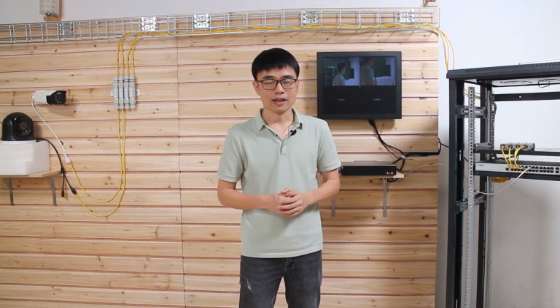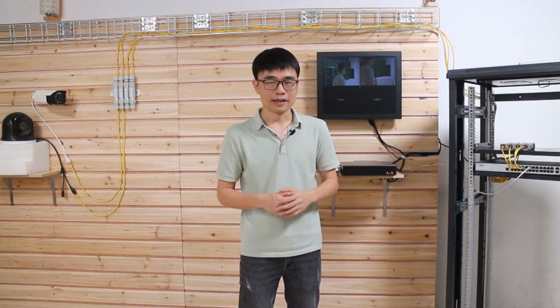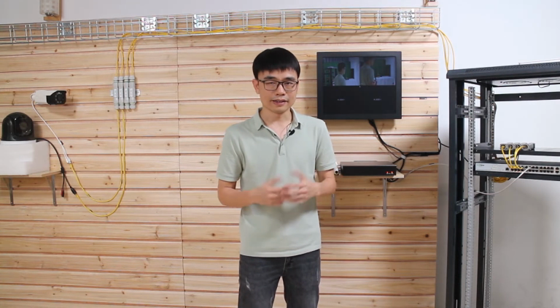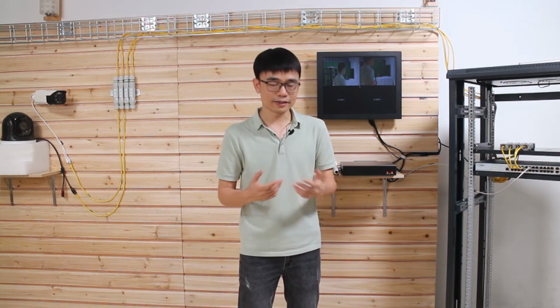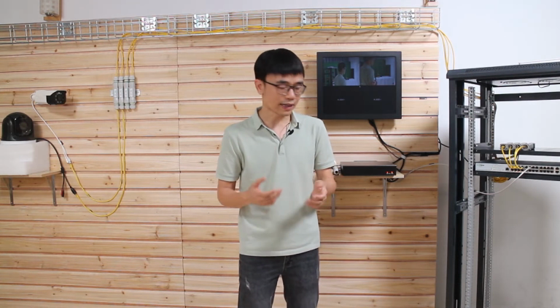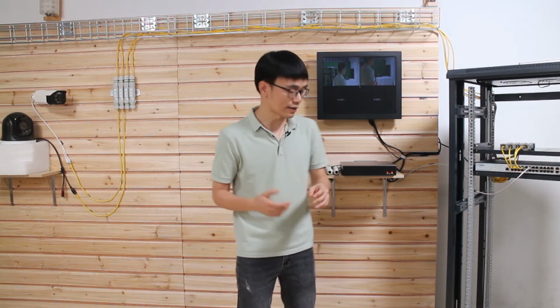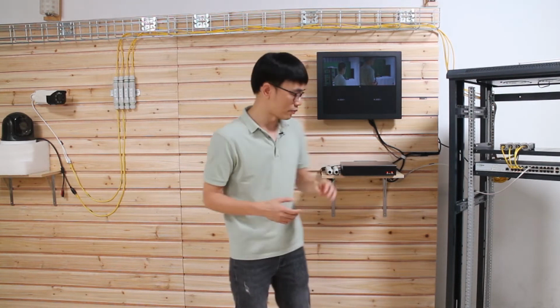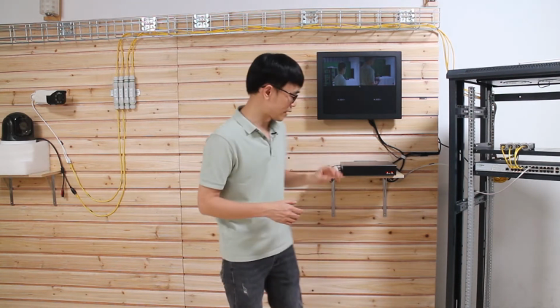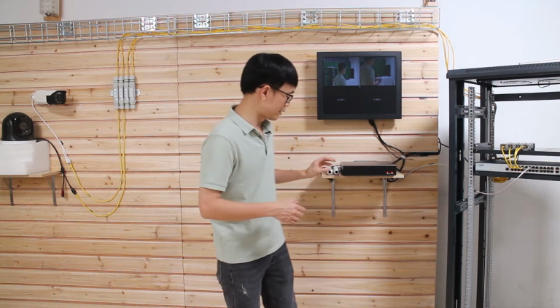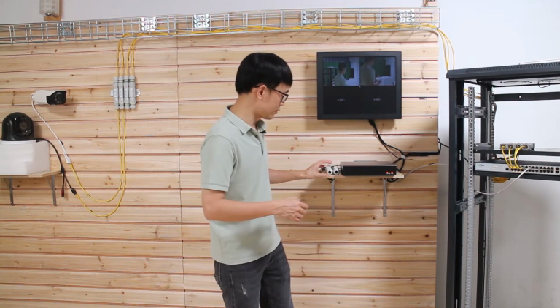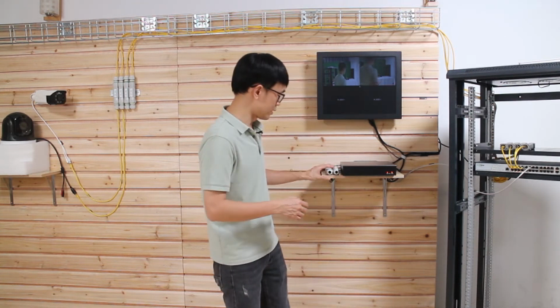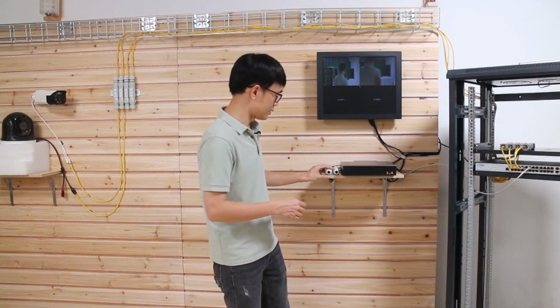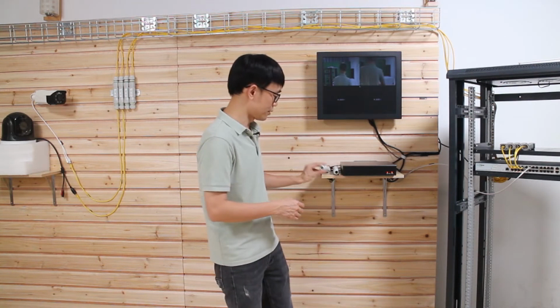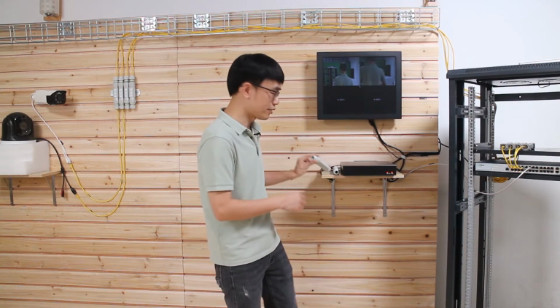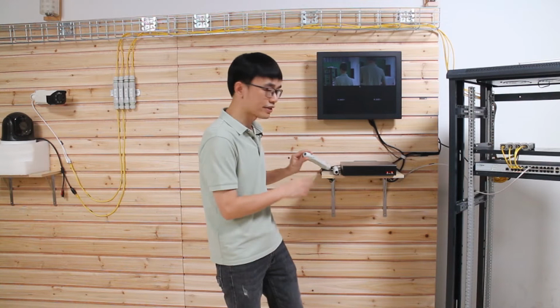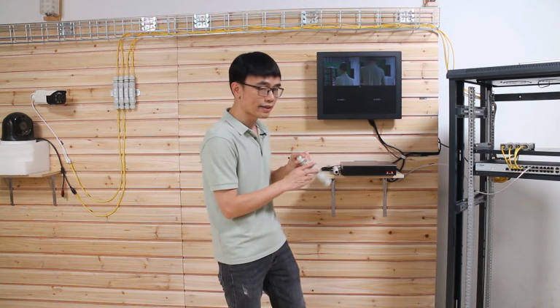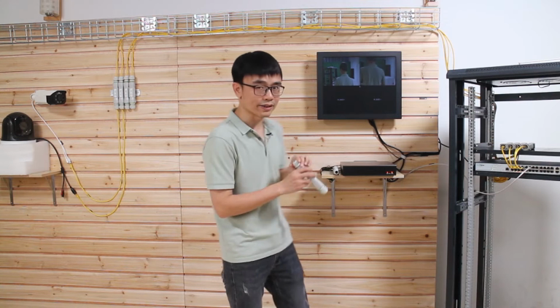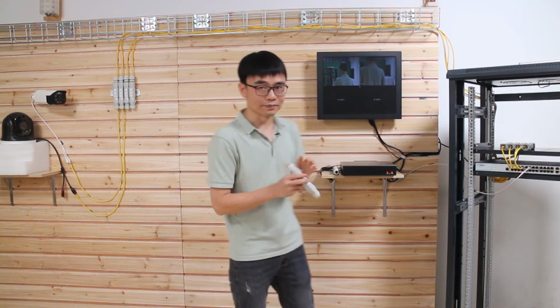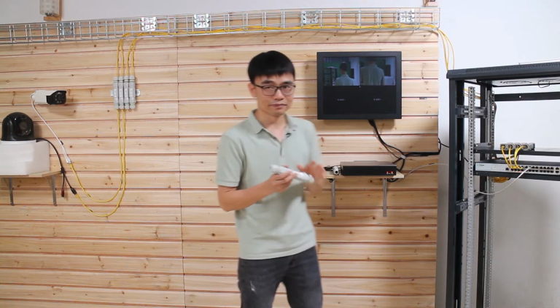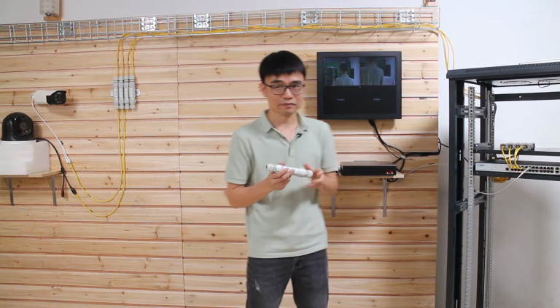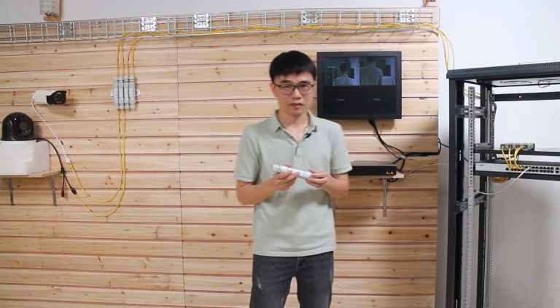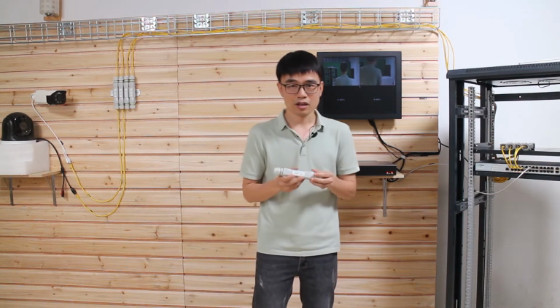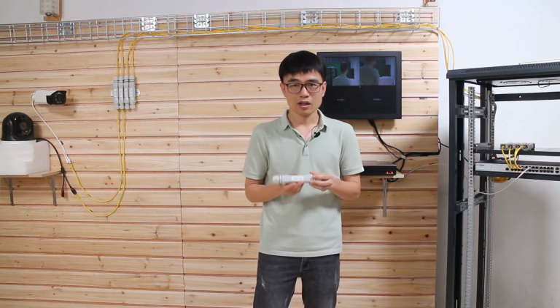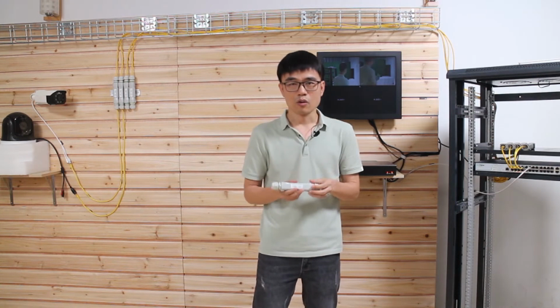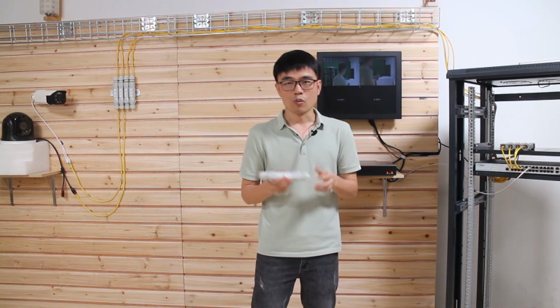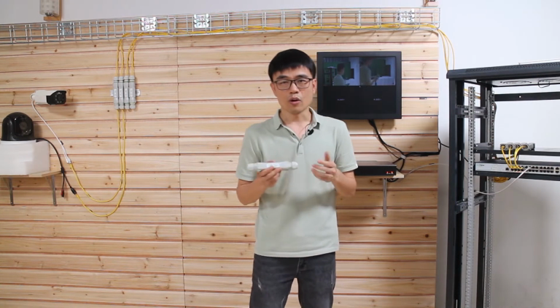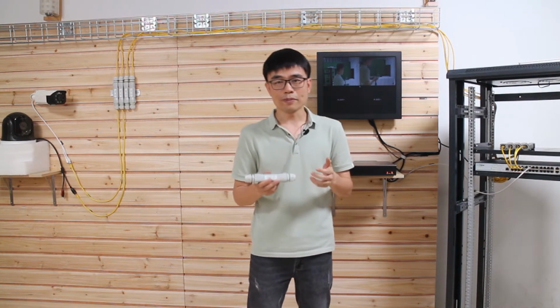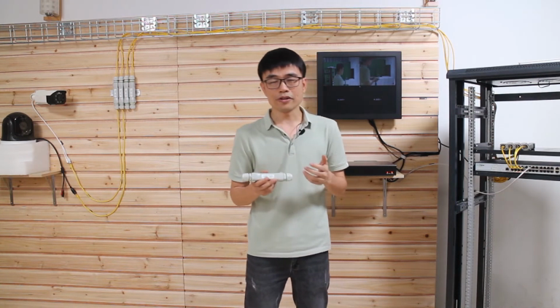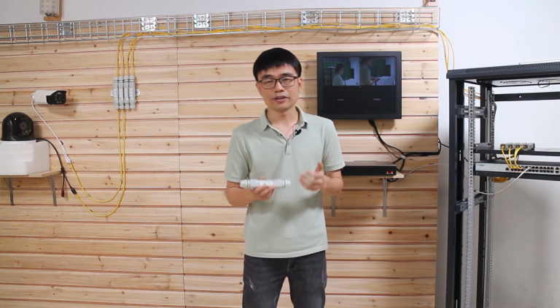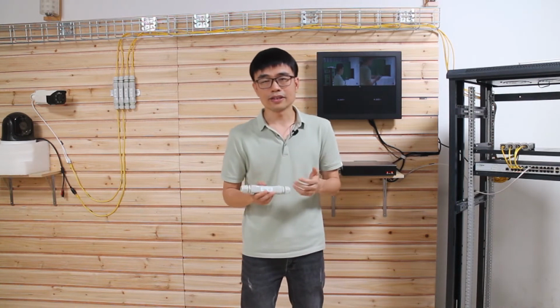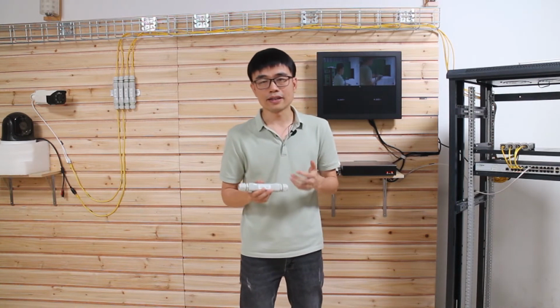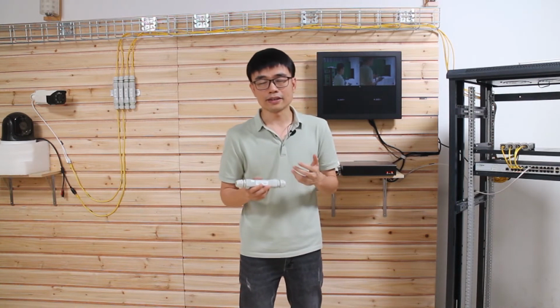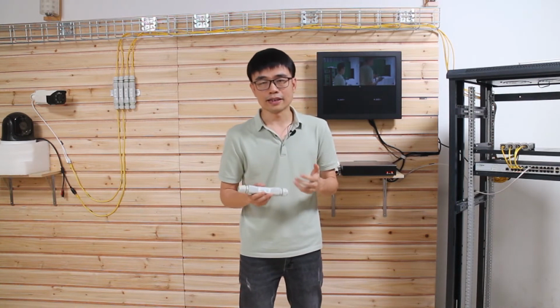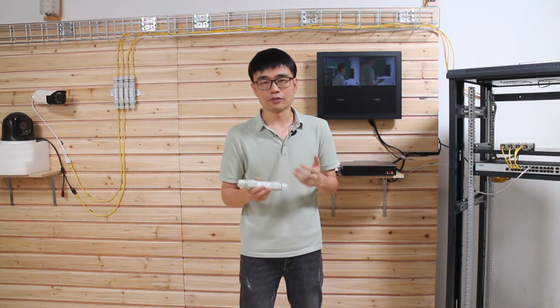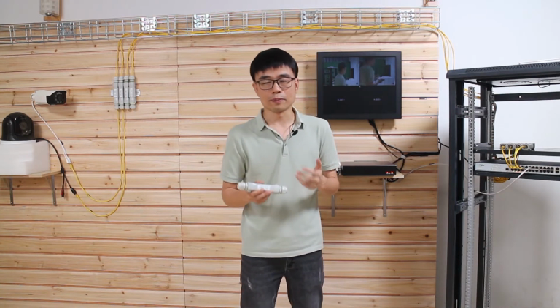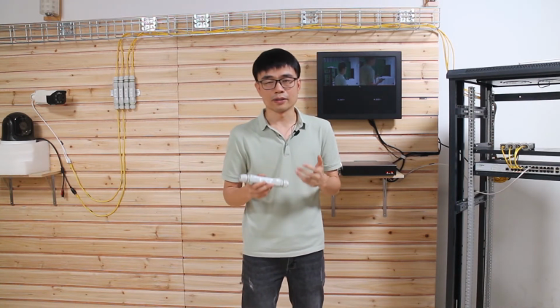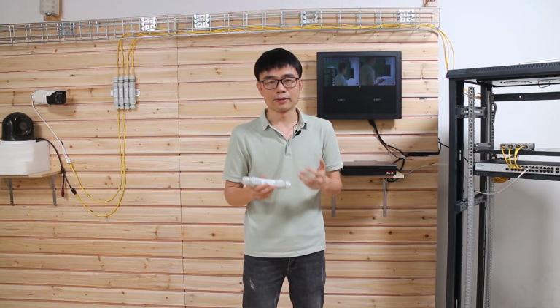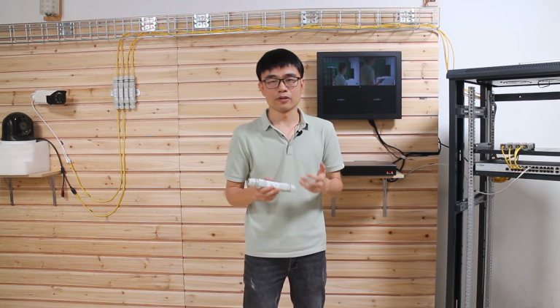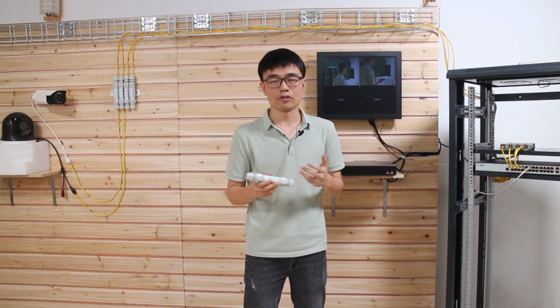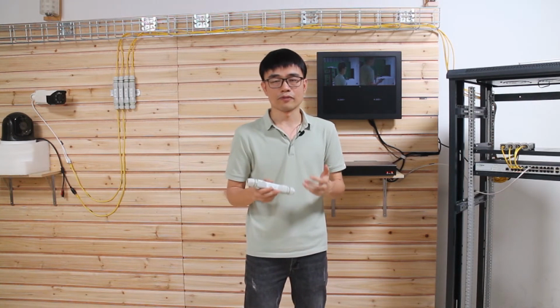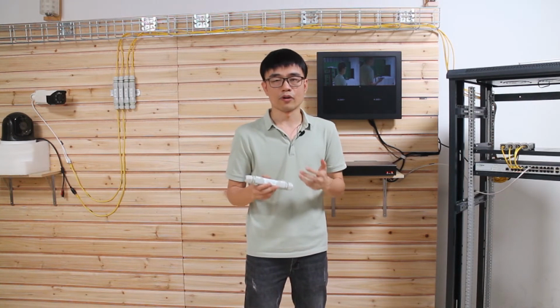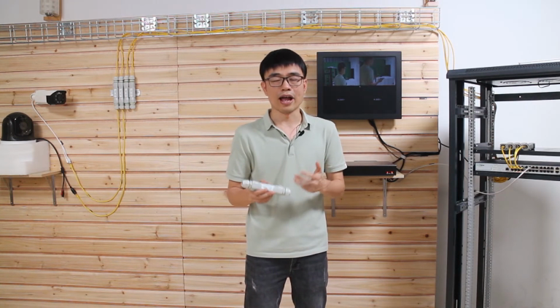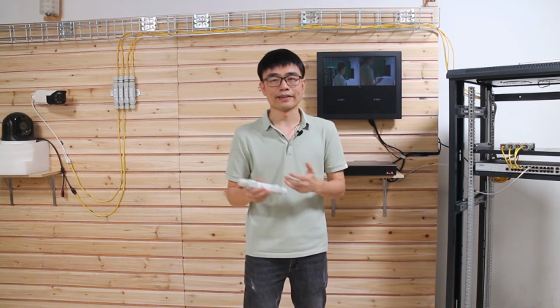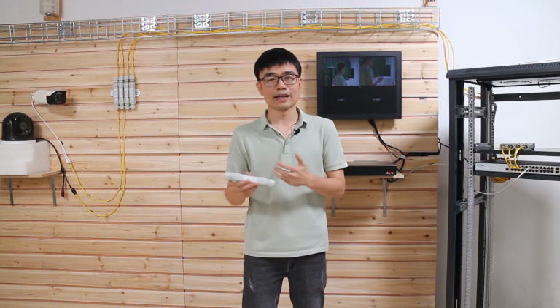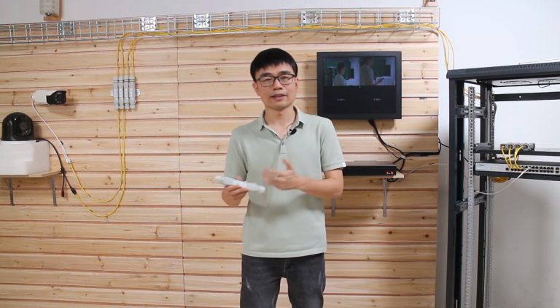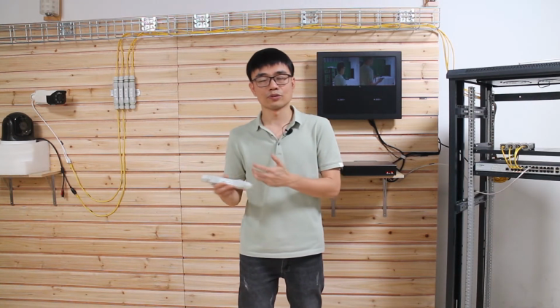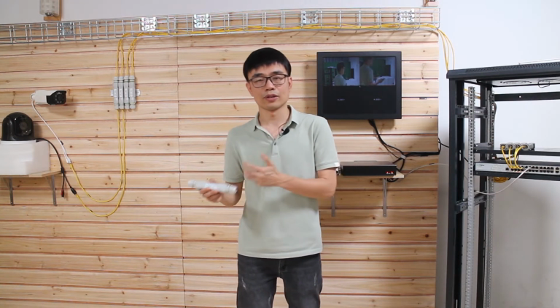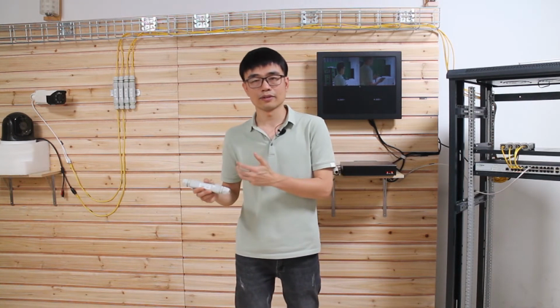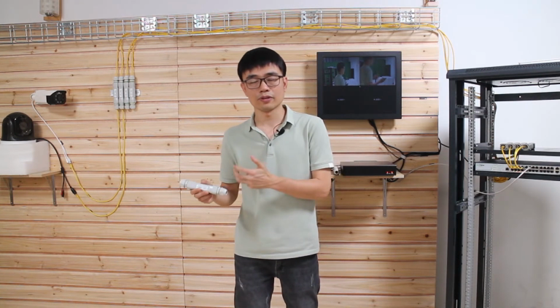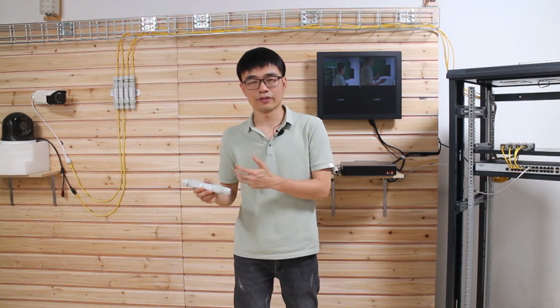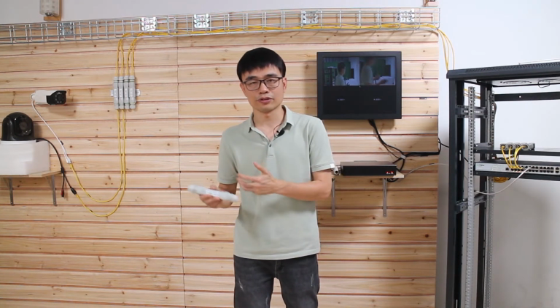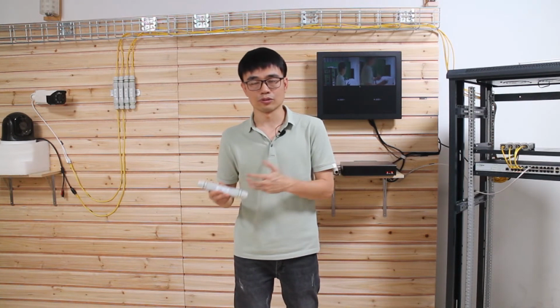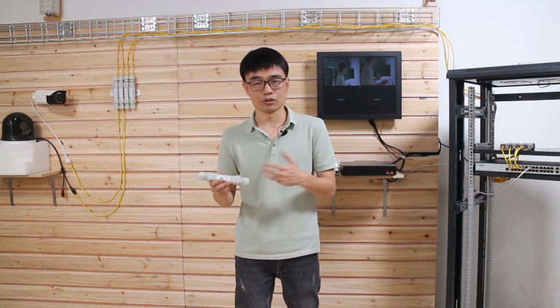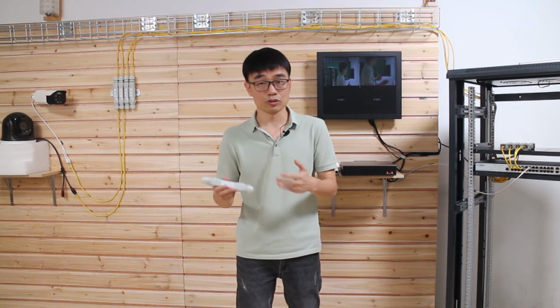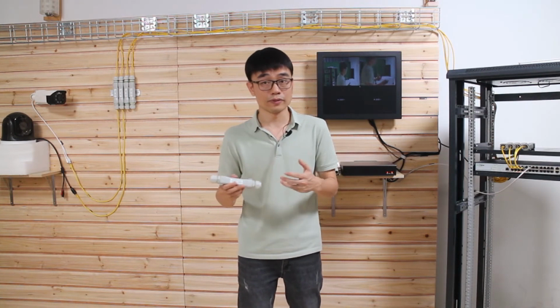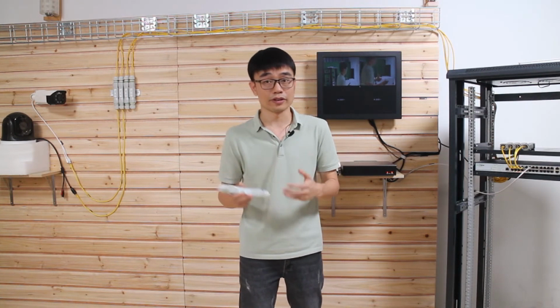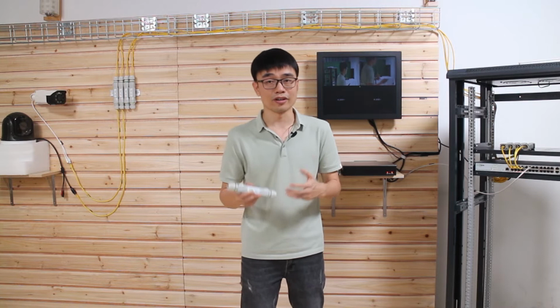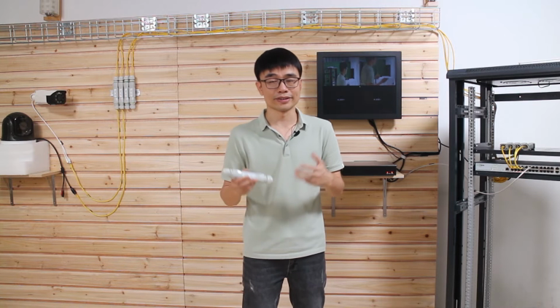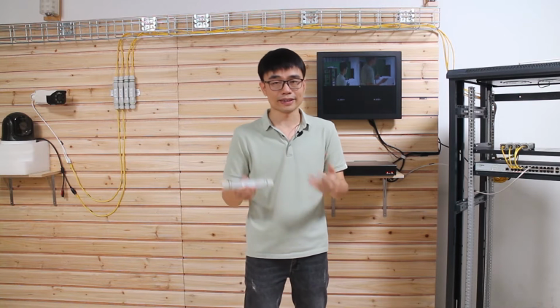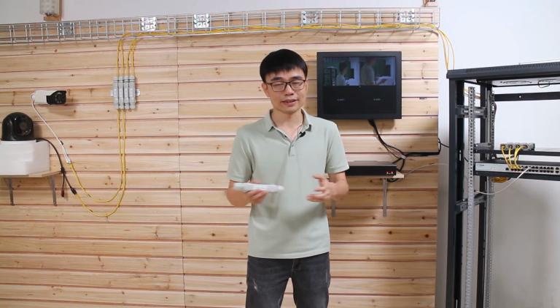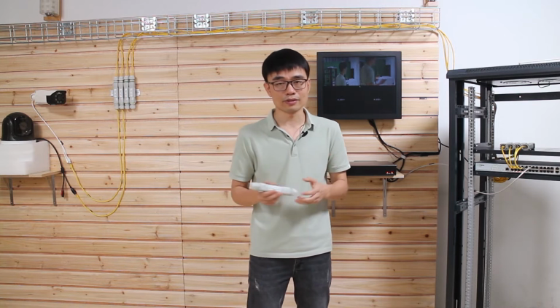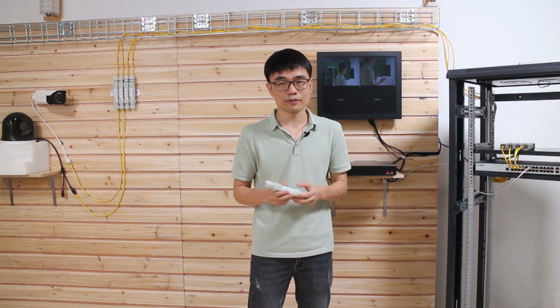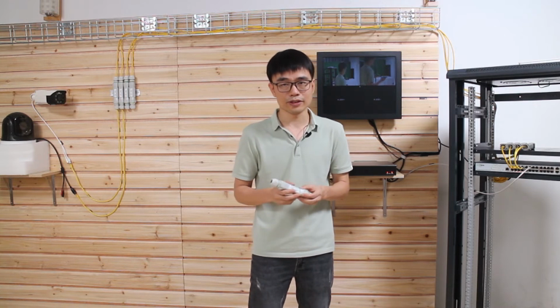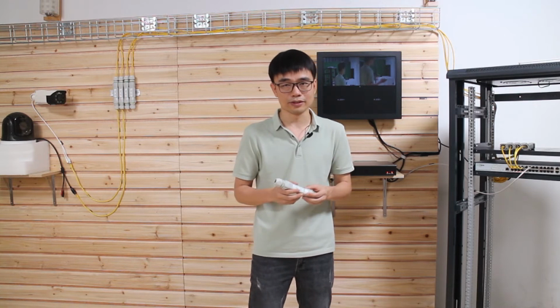In this case, we can use a PoE extender. One PoE extender can repeat the PoE signal for another 300 feet, so totally we get 600 feet.